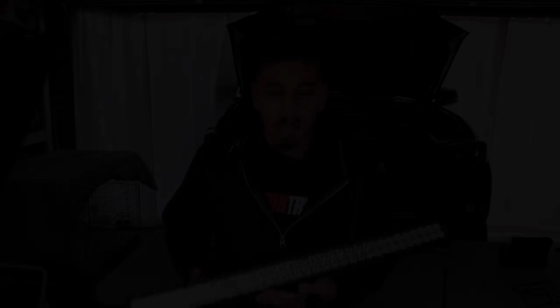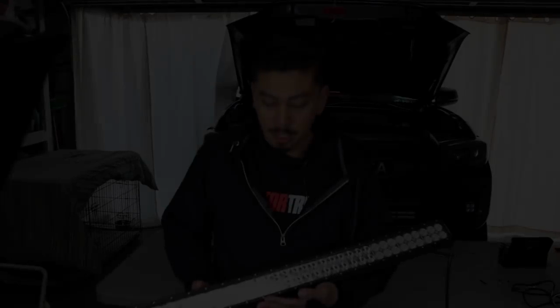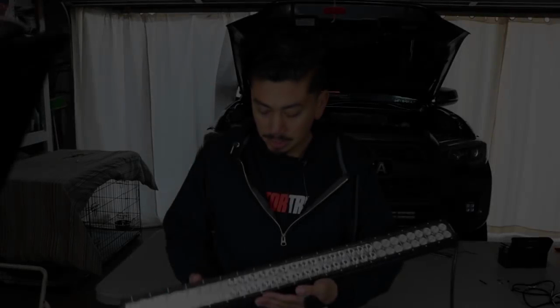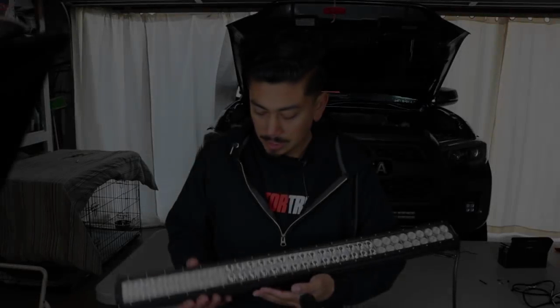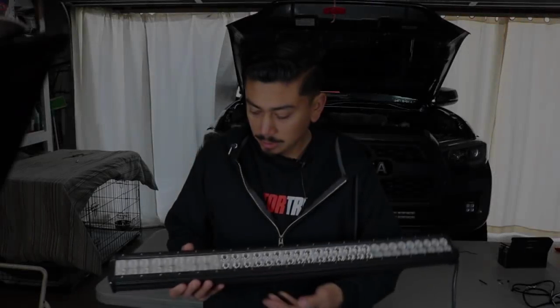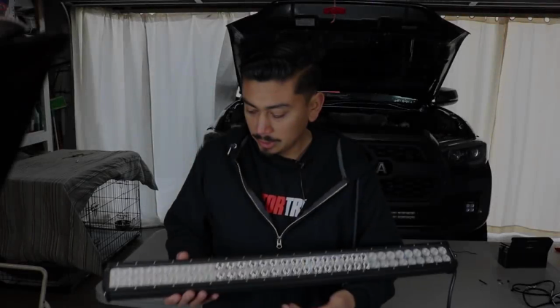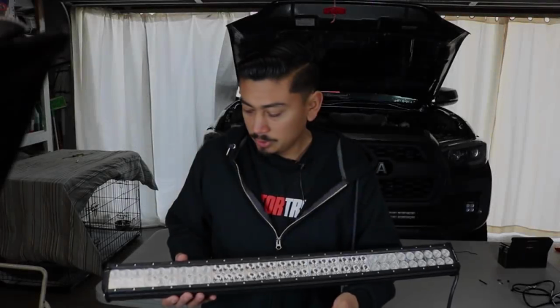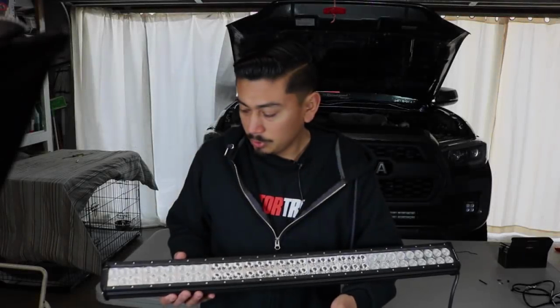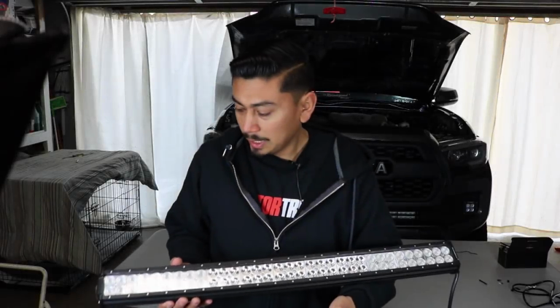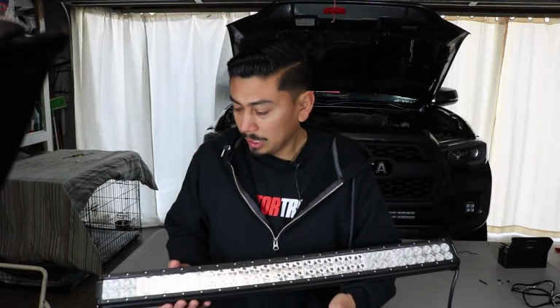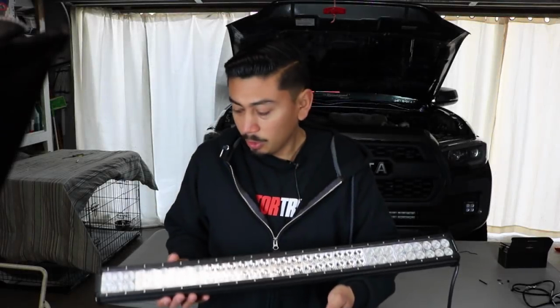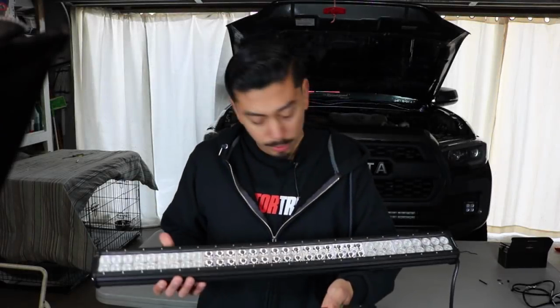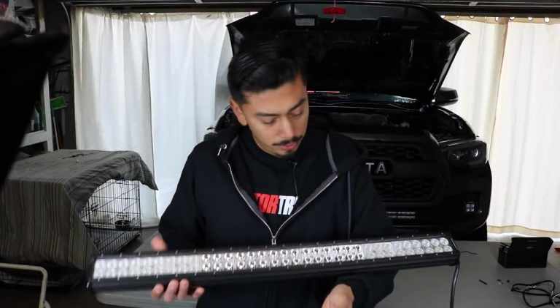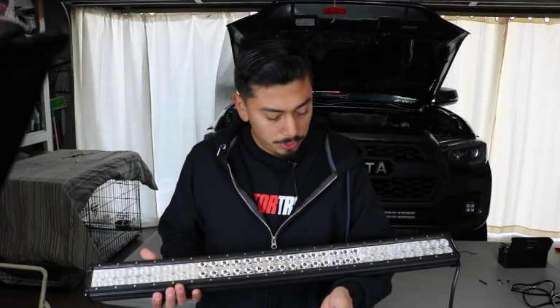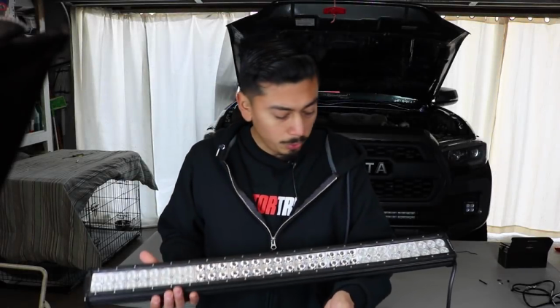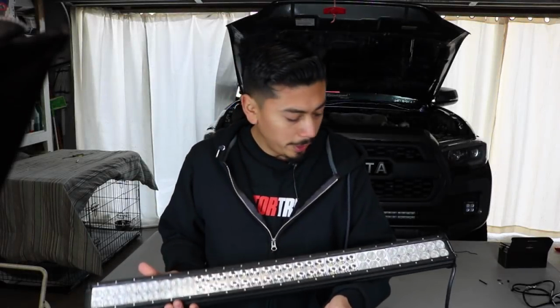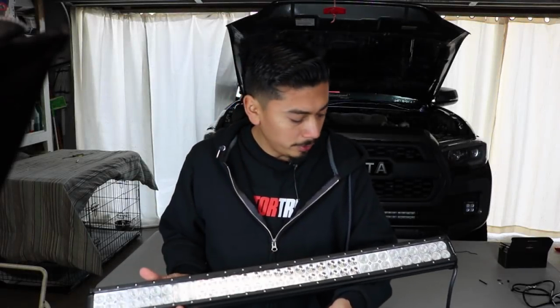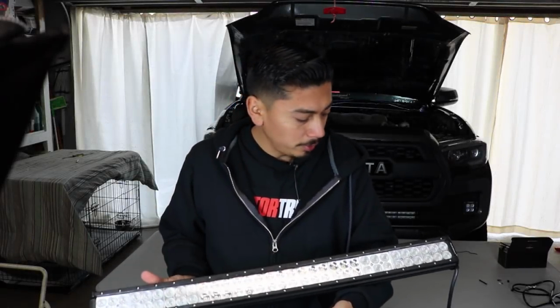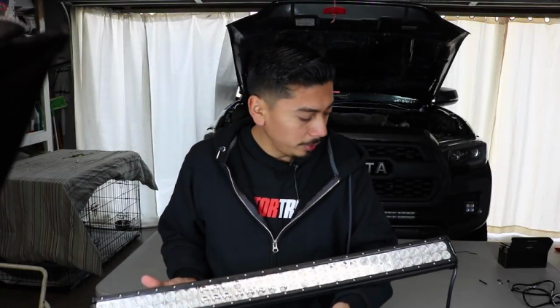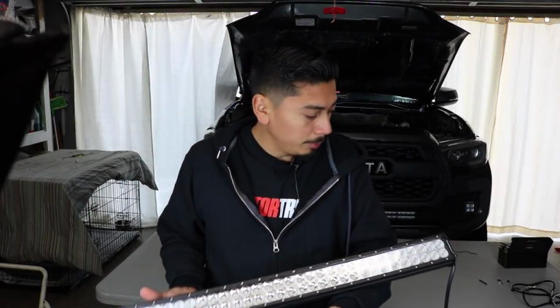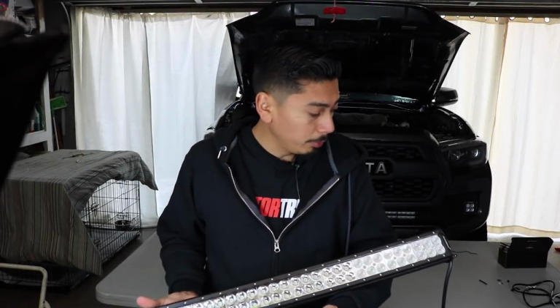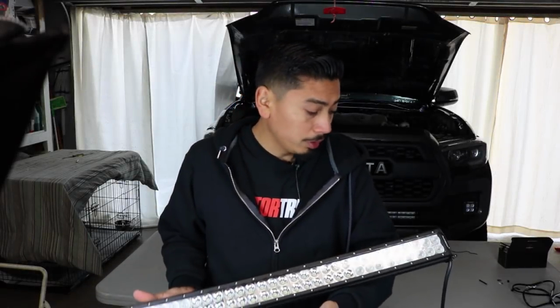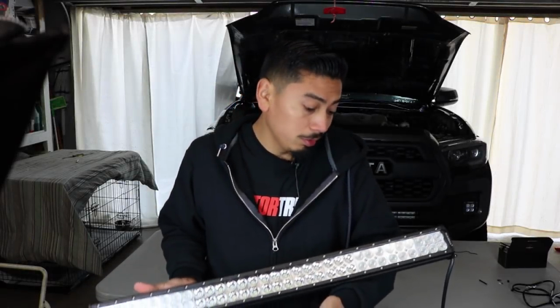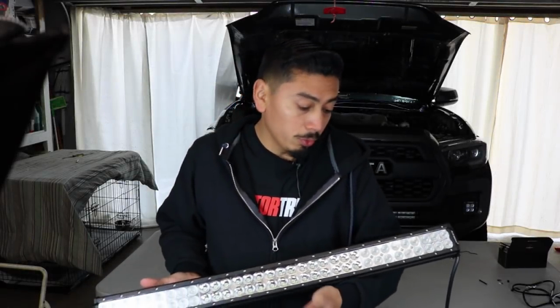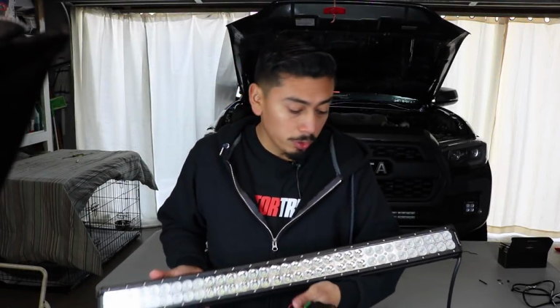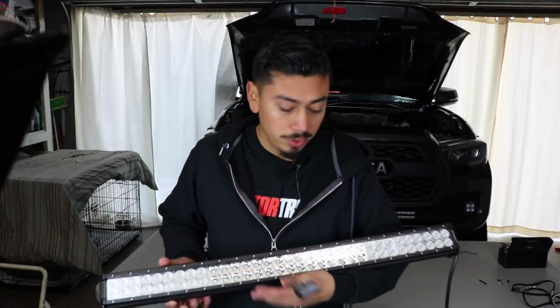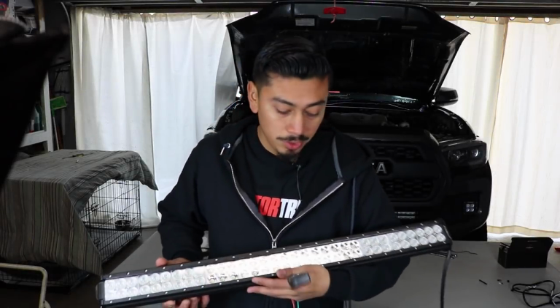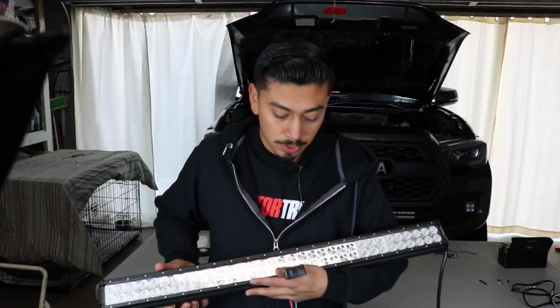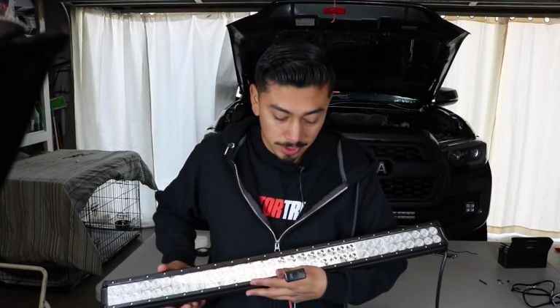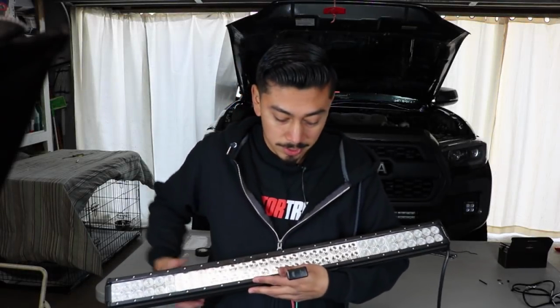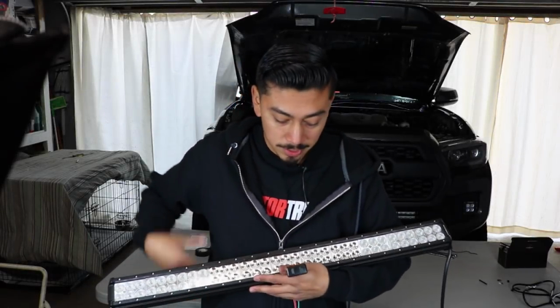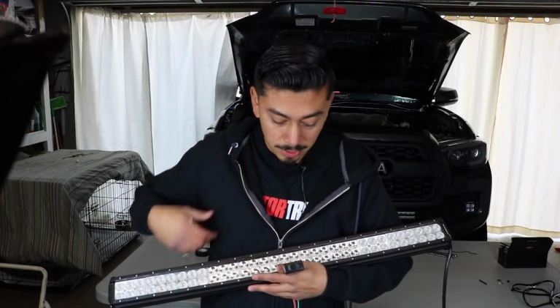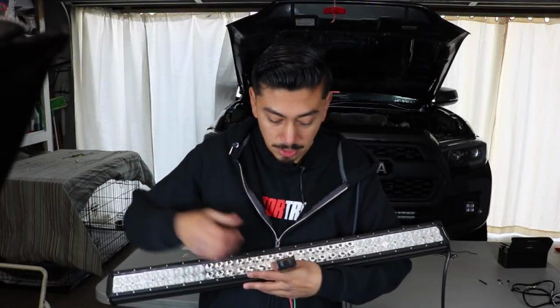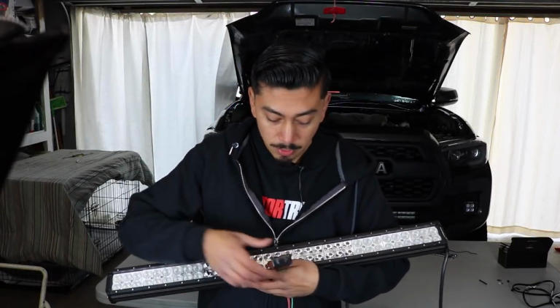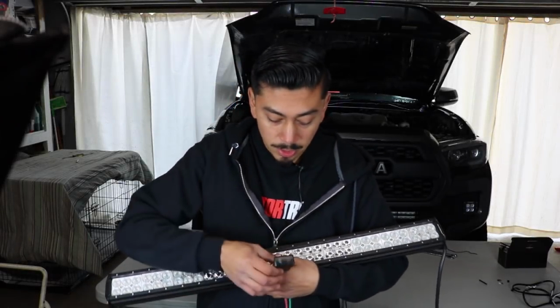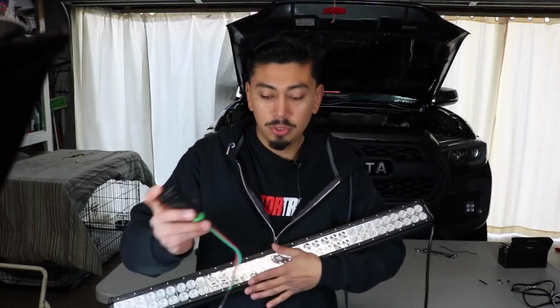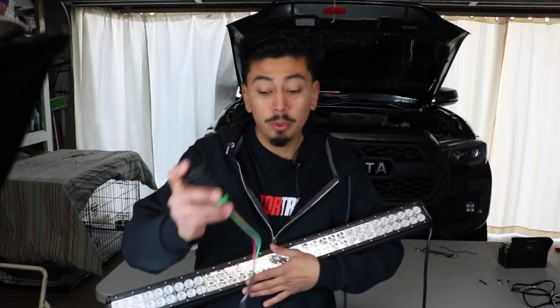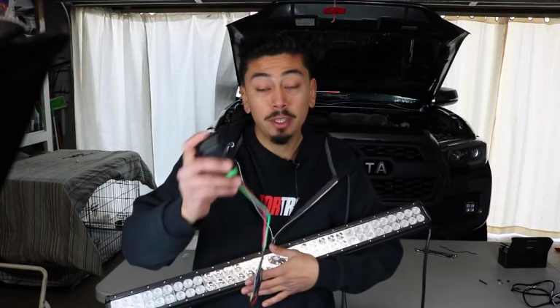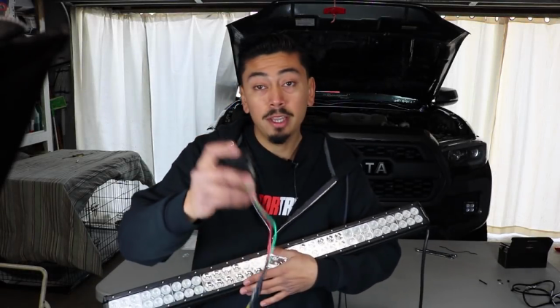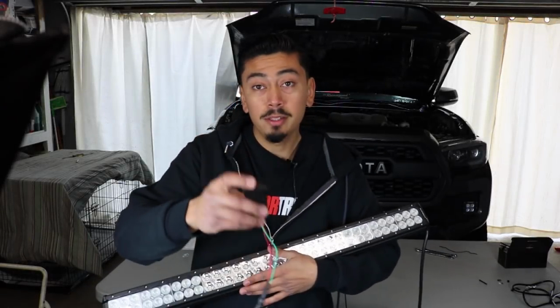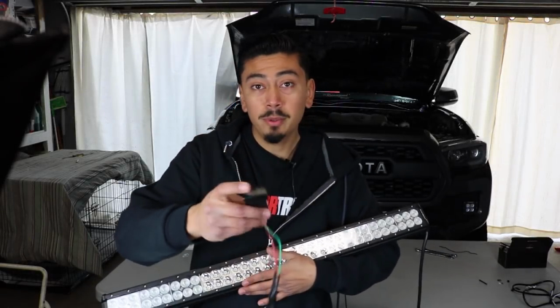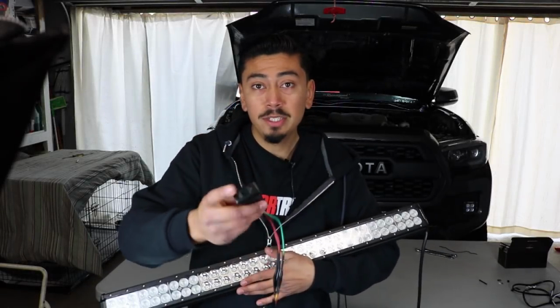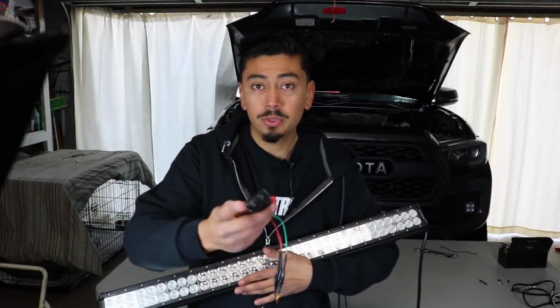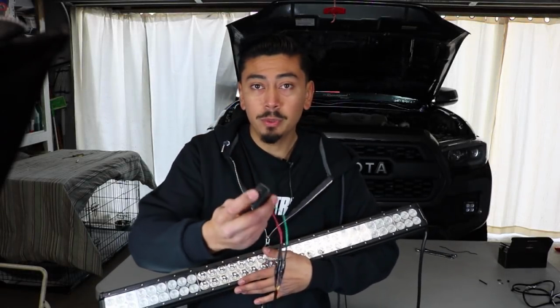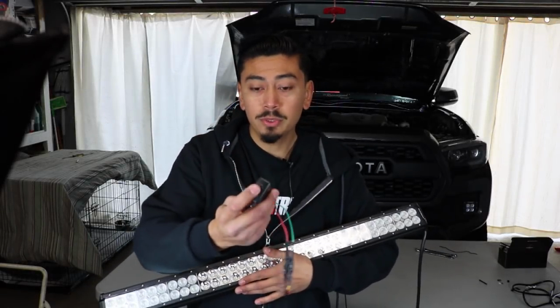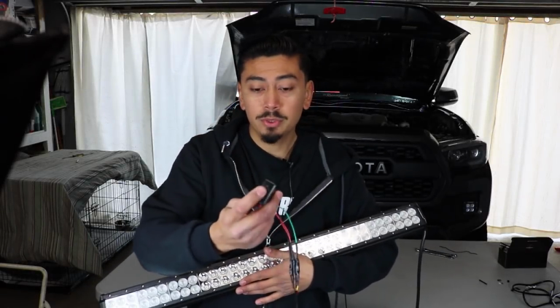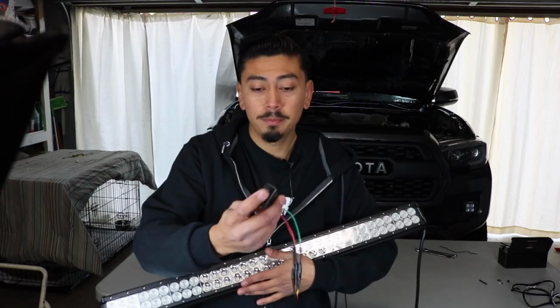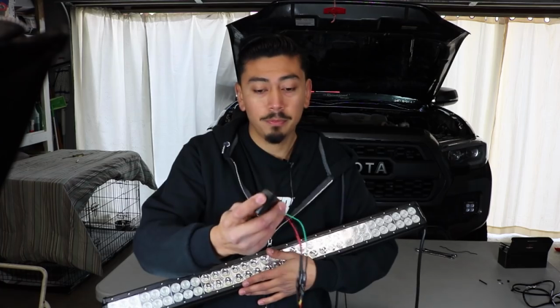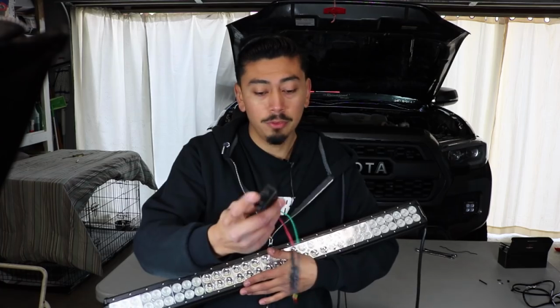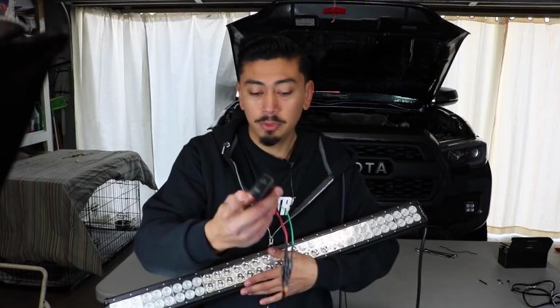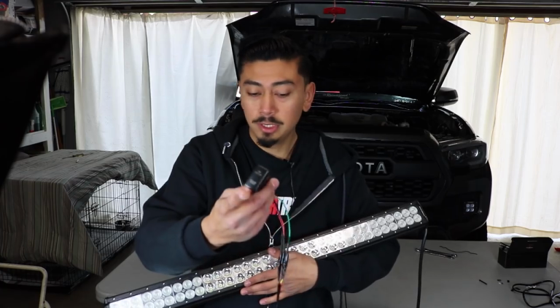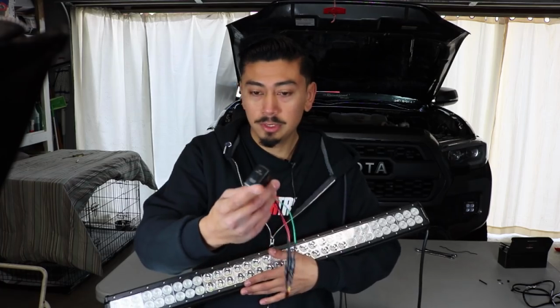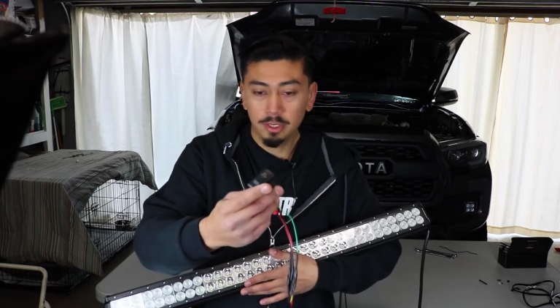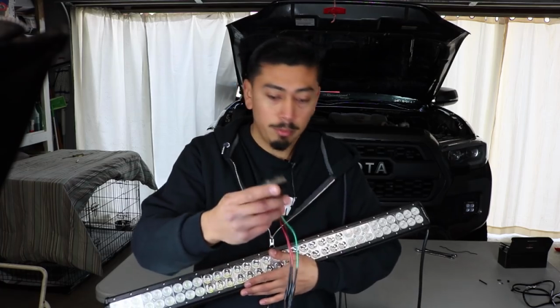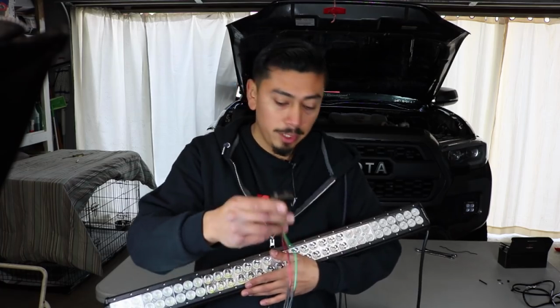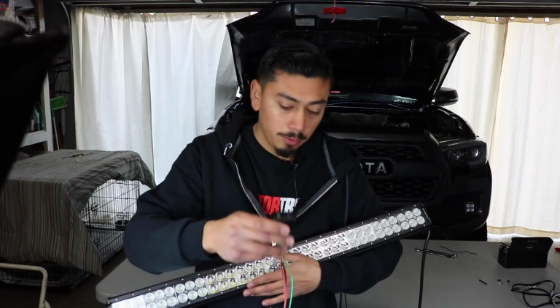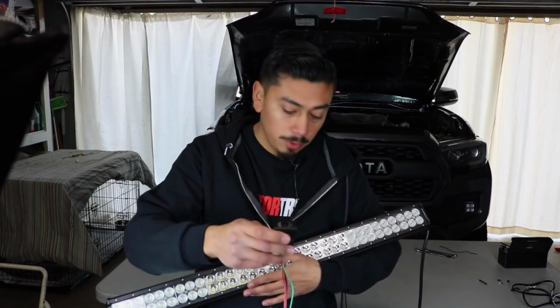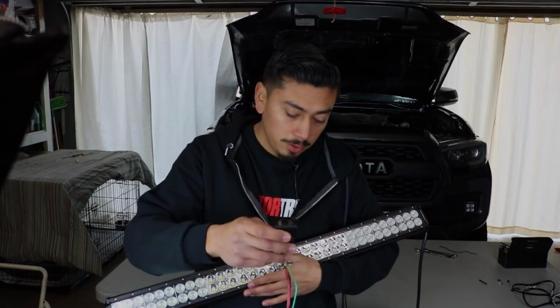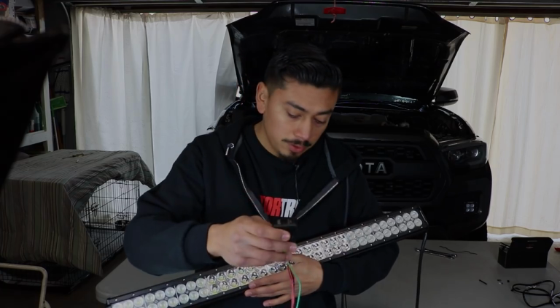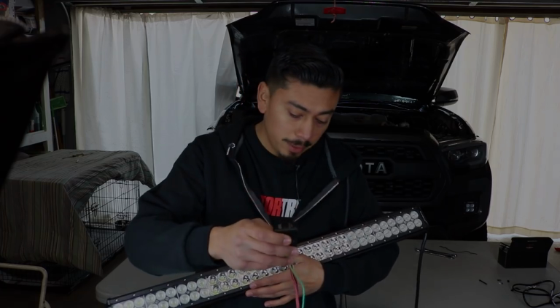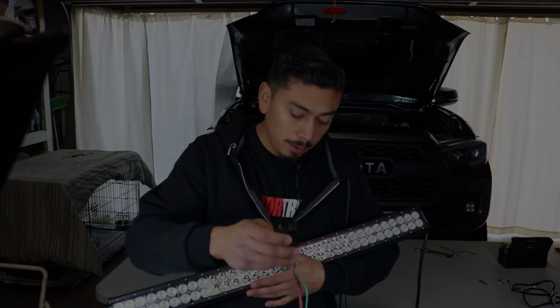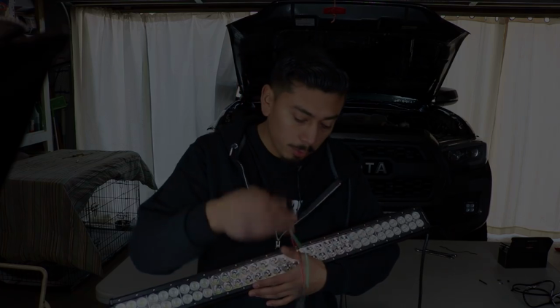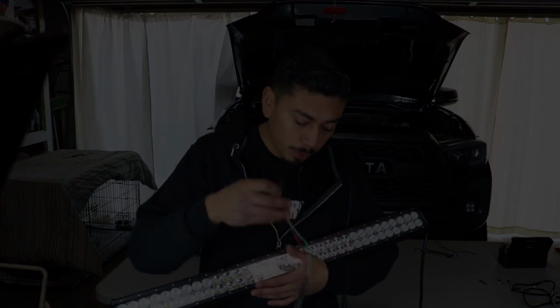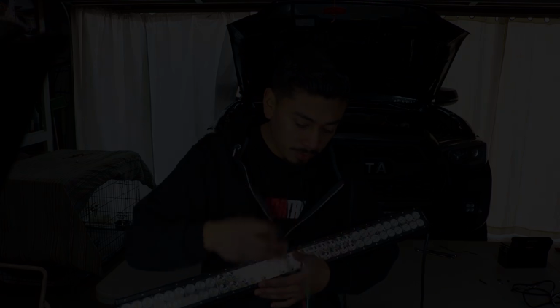Now you guys know how to wire a light bar or ditch lights anywhere to a Cali-Race switch if you guys end up buying one of these.